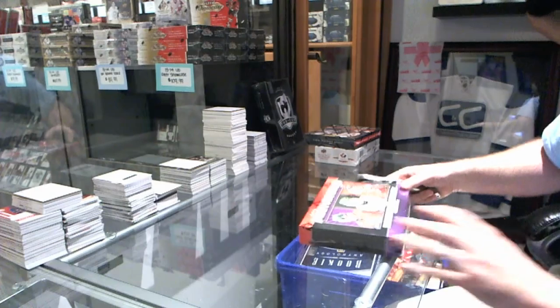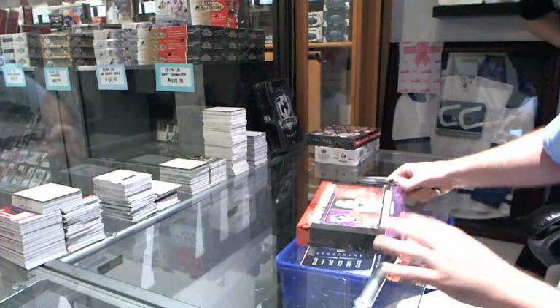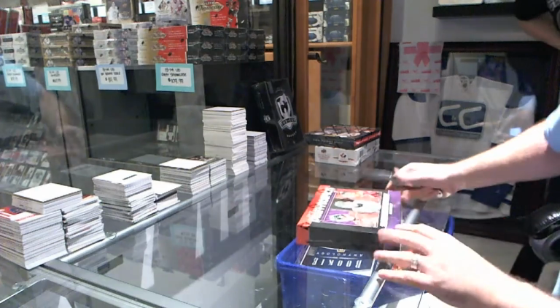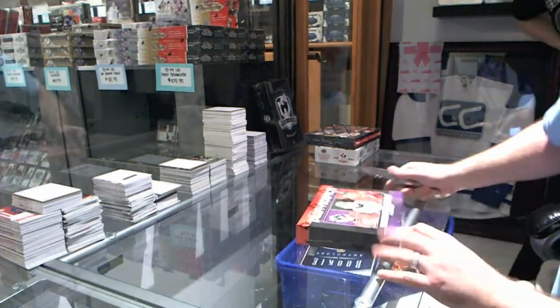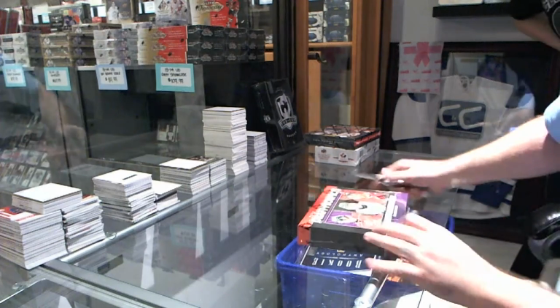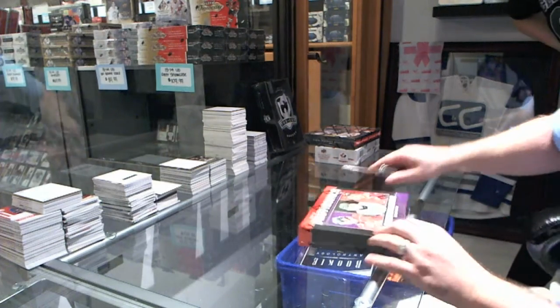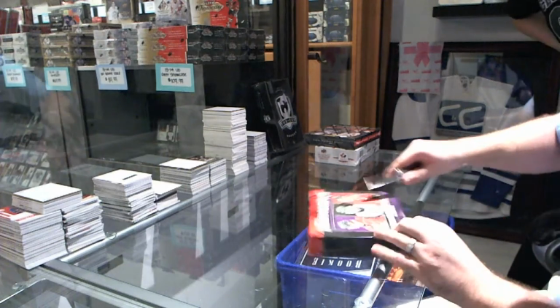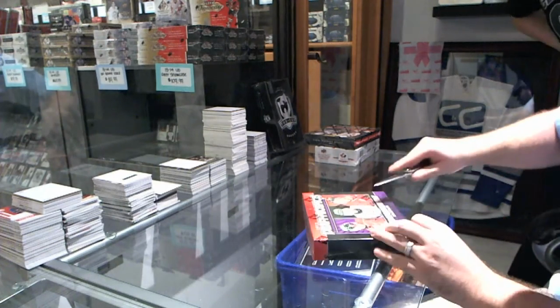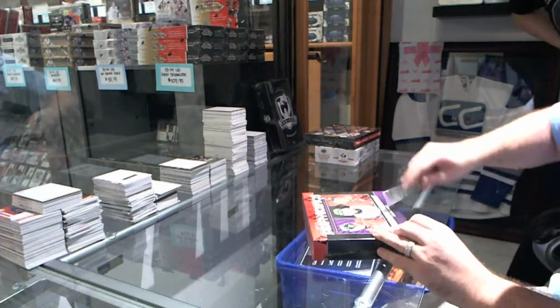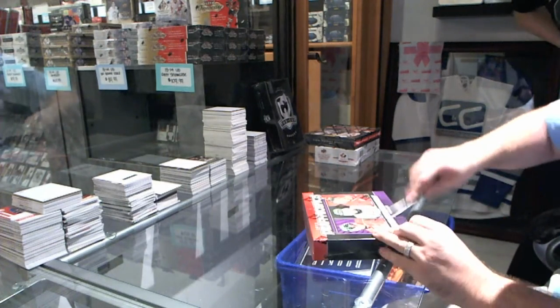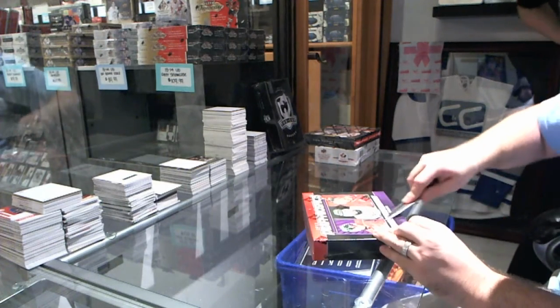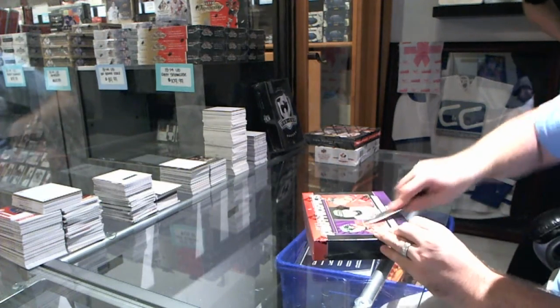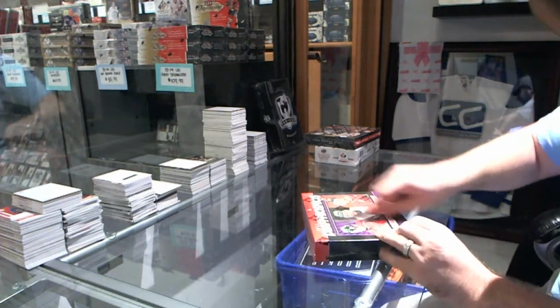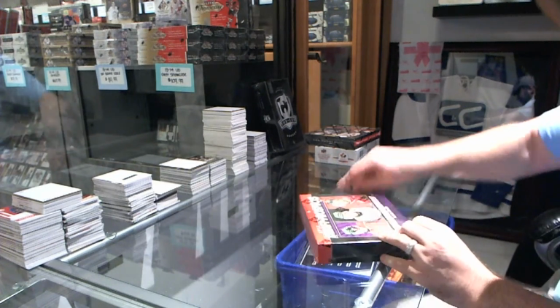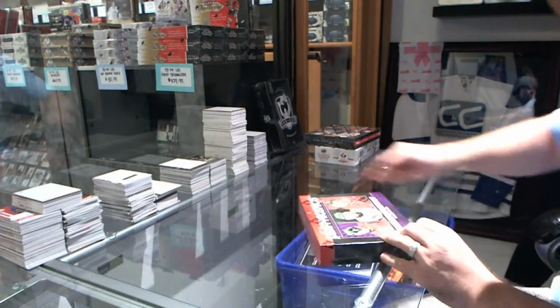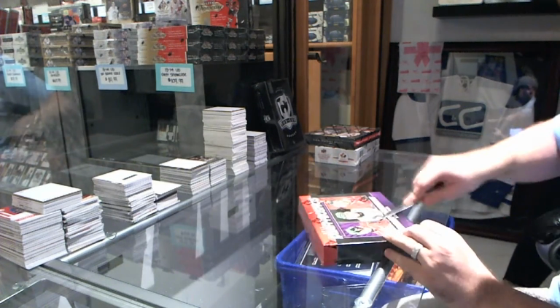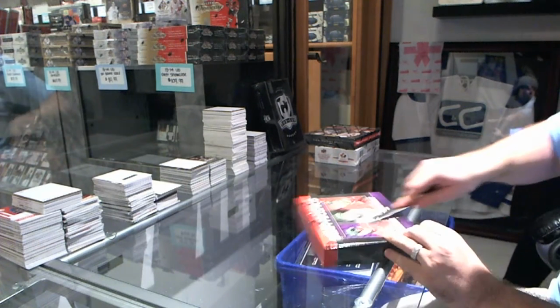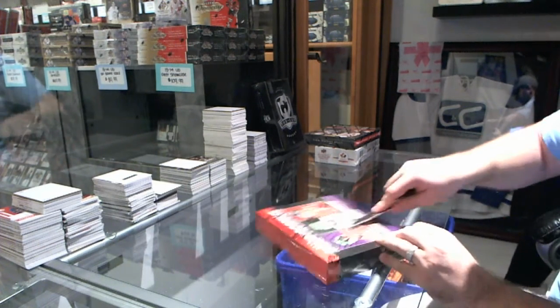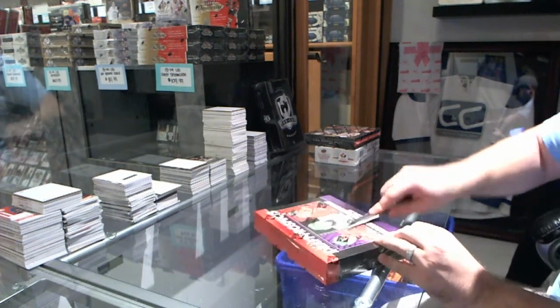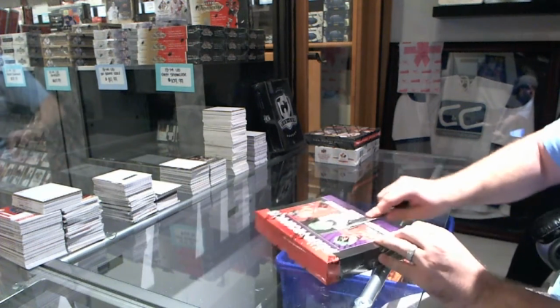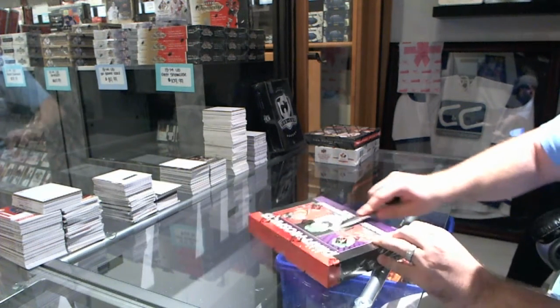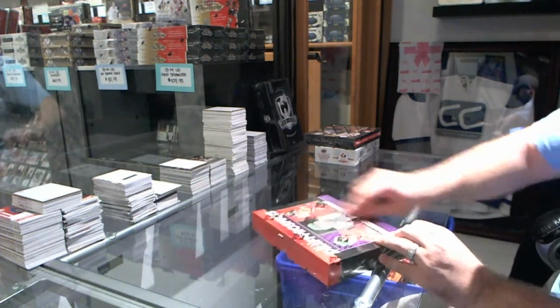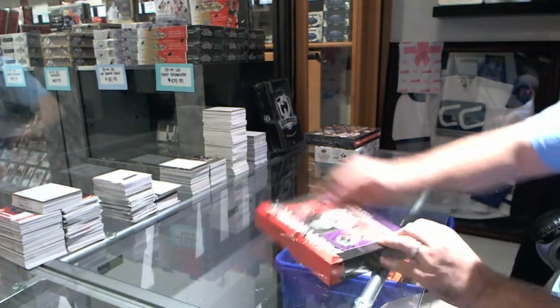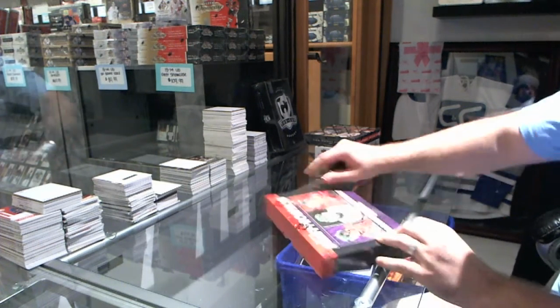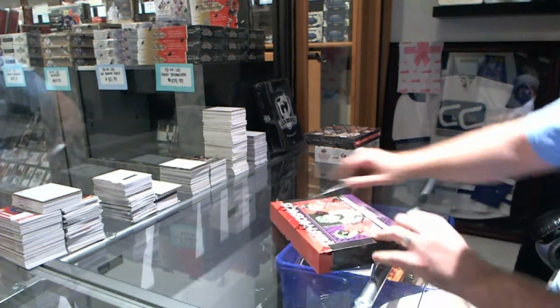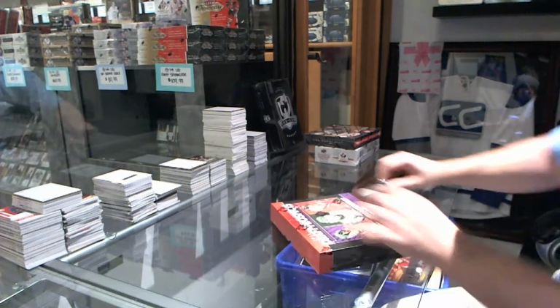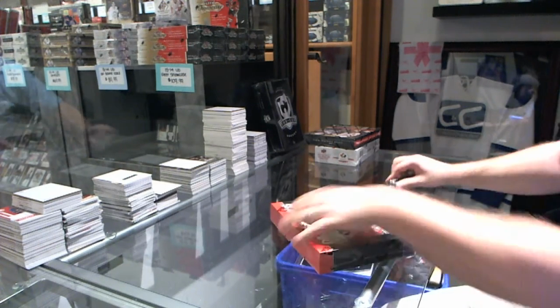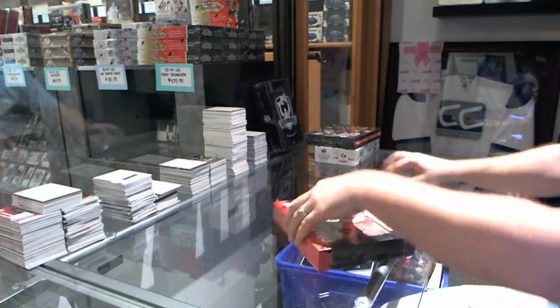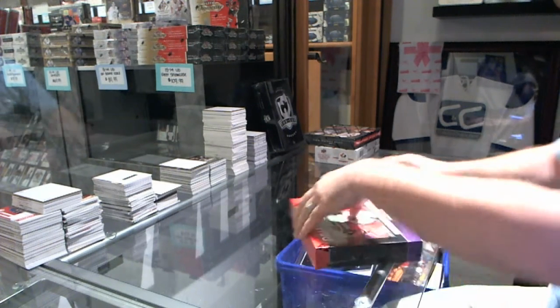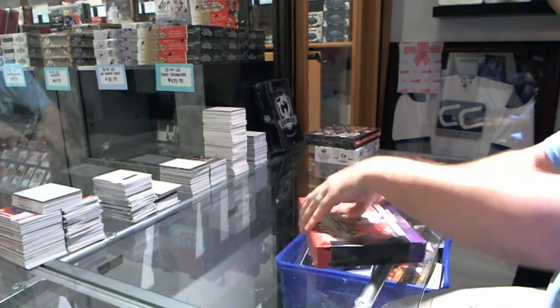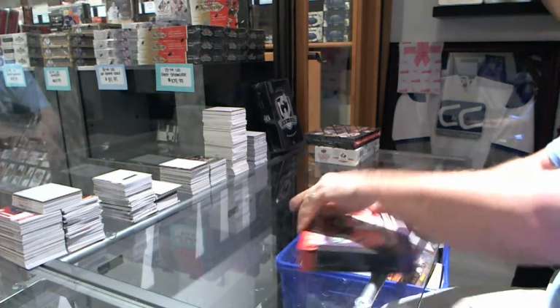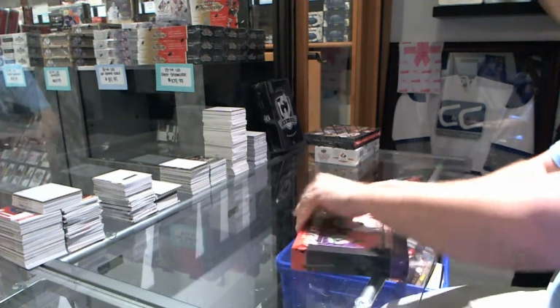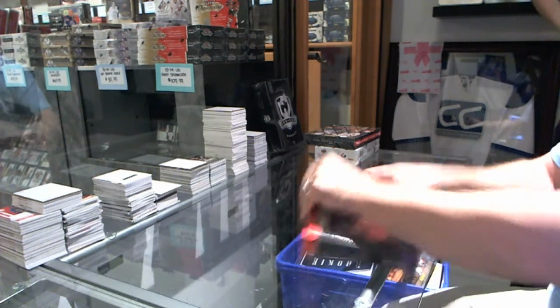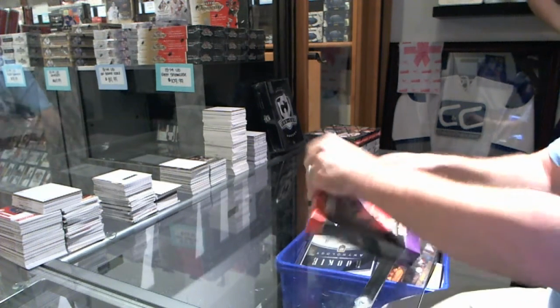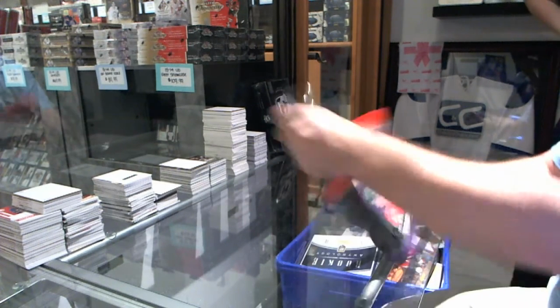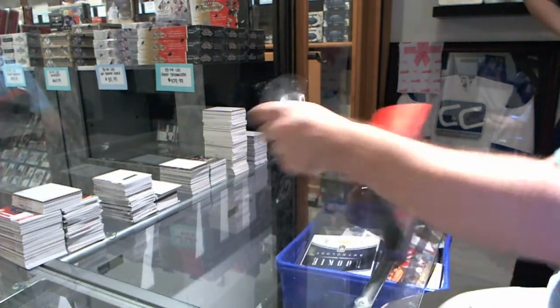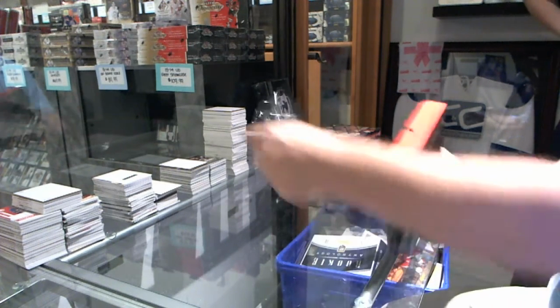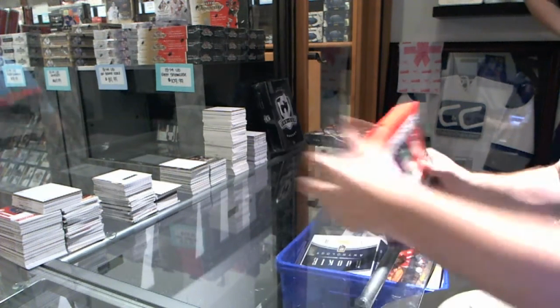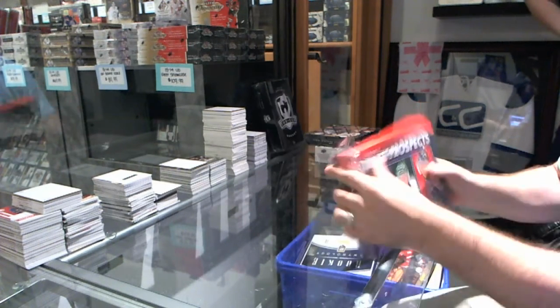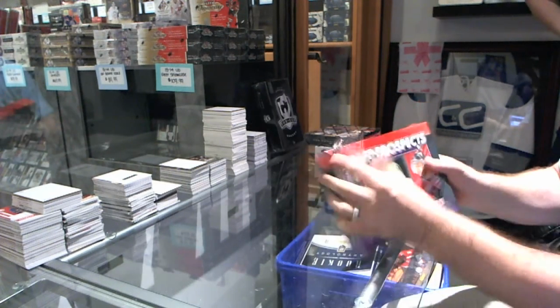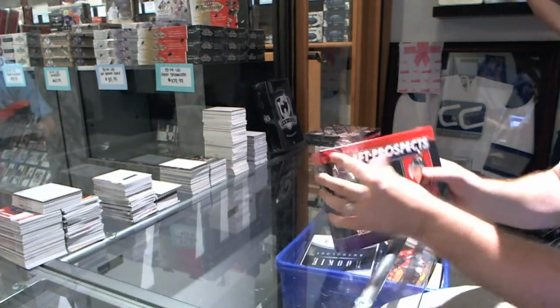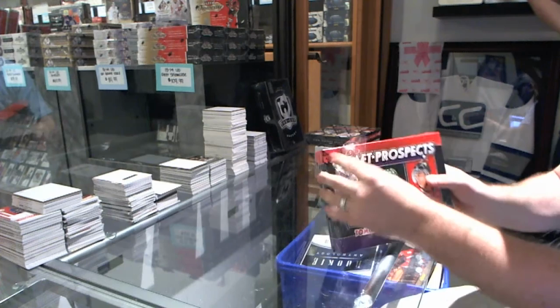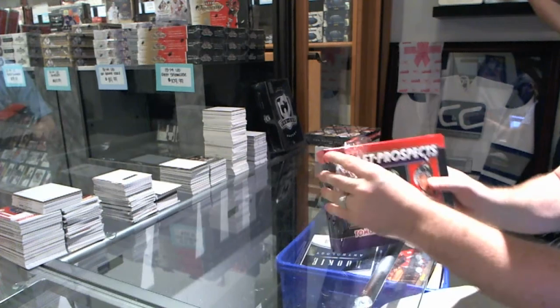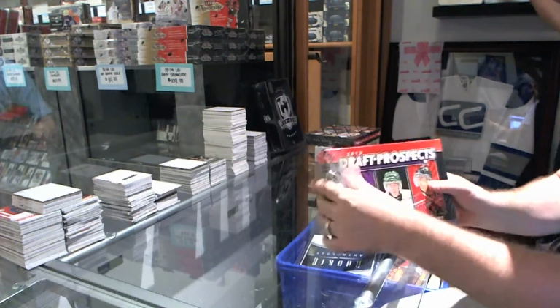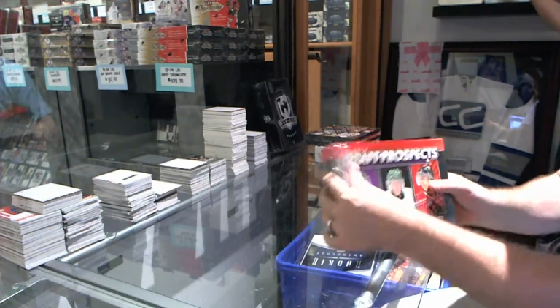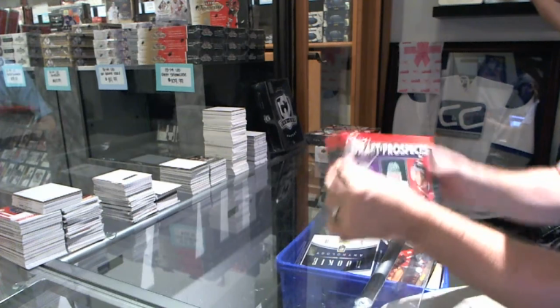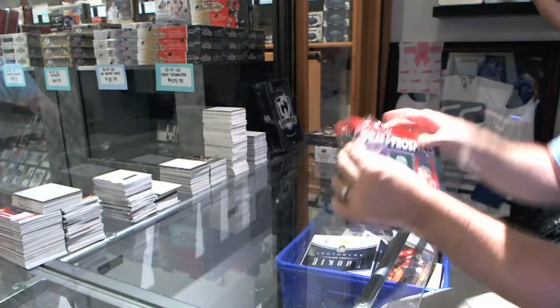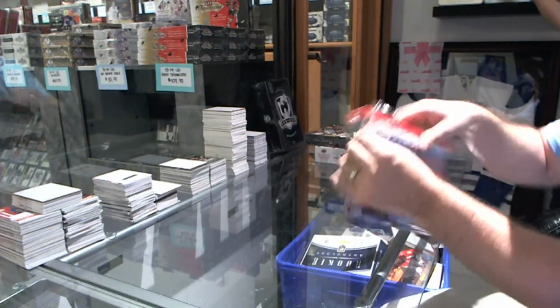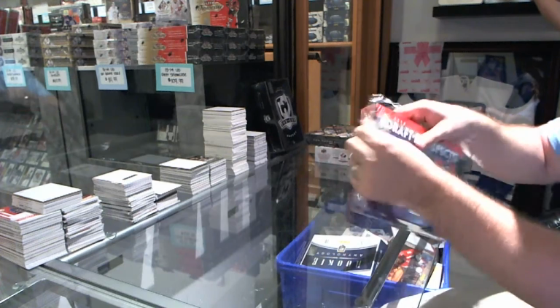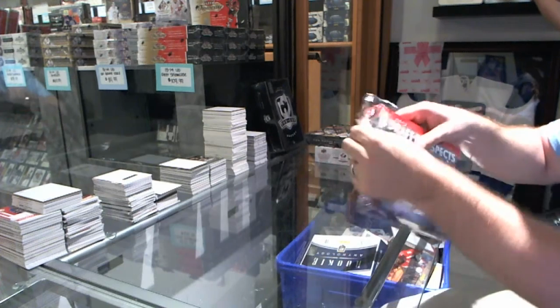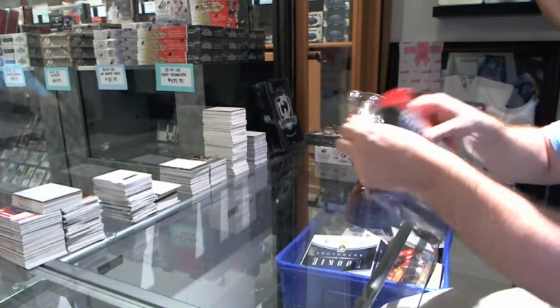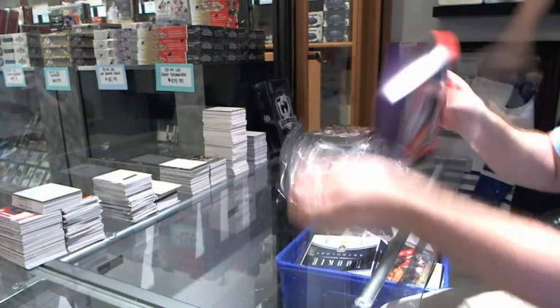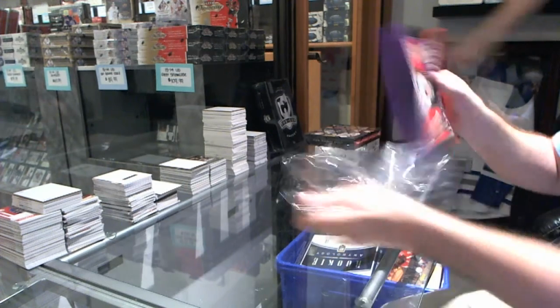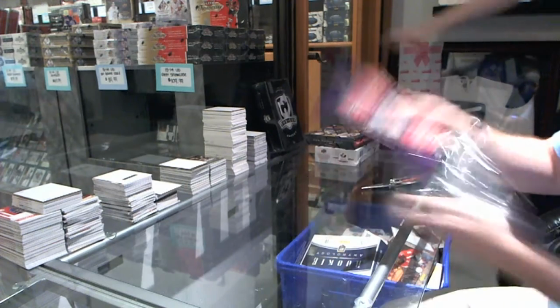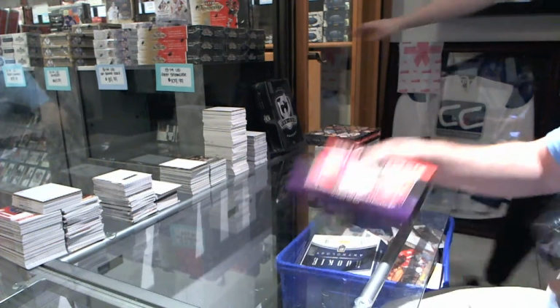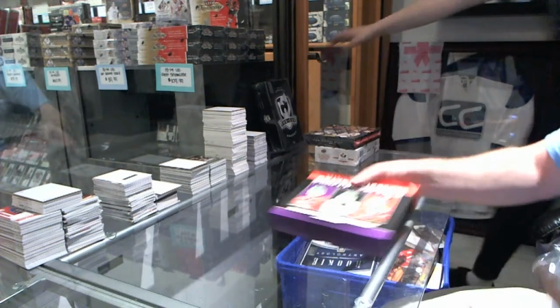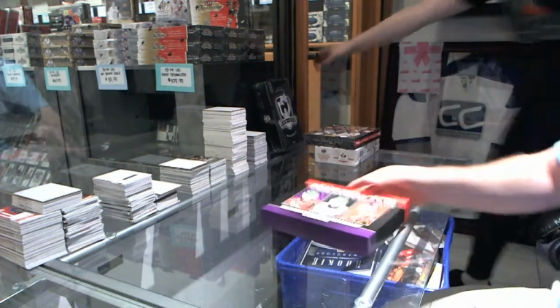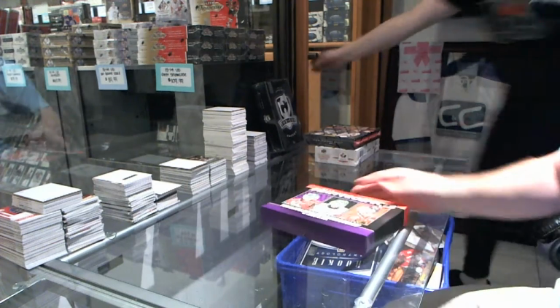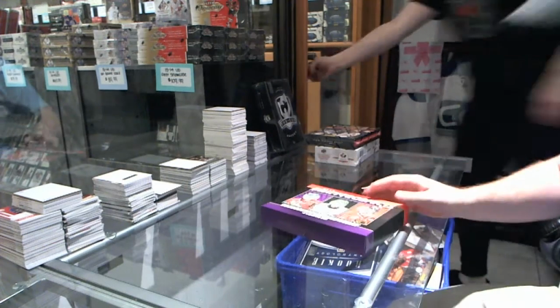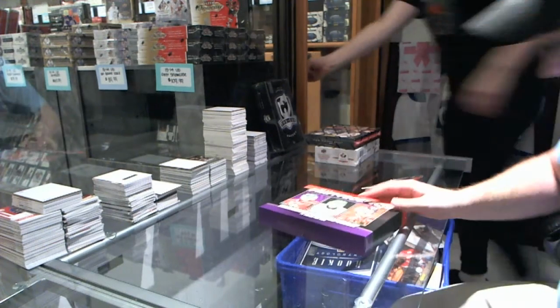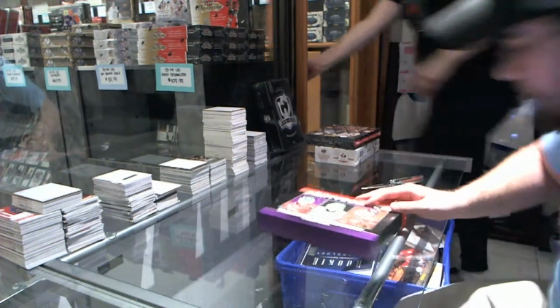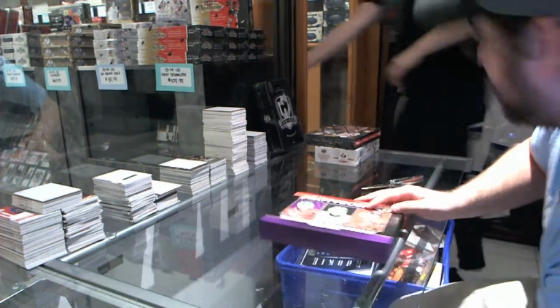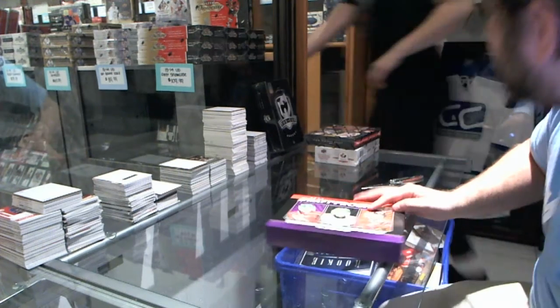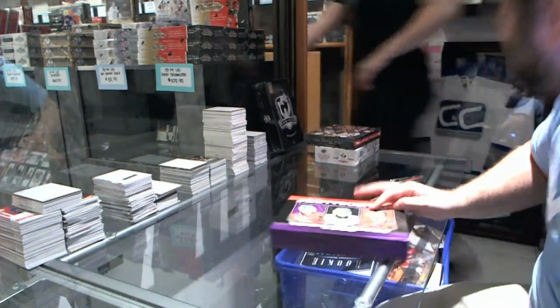Here we go — Westy's three-box break of Draft Prospects, Playbook, and World Juniors Team Canada.